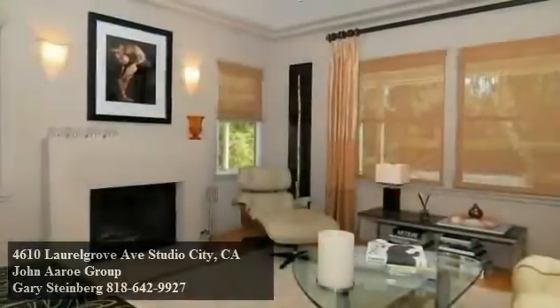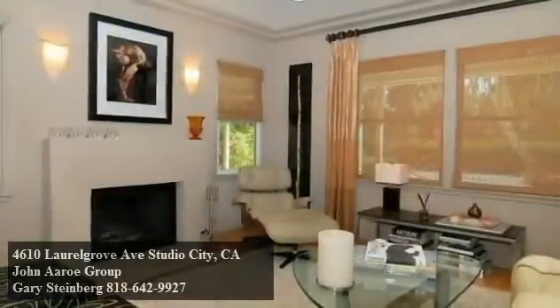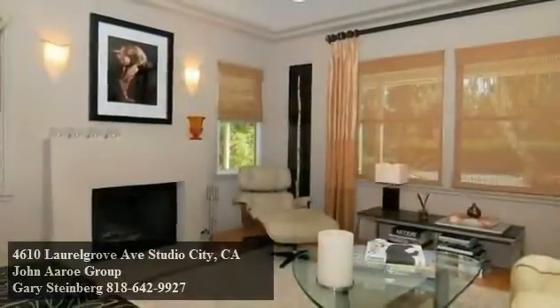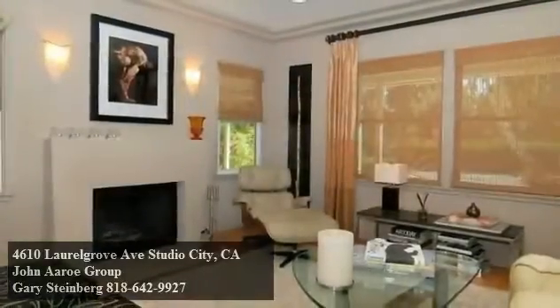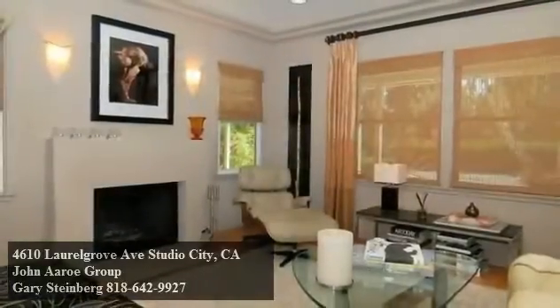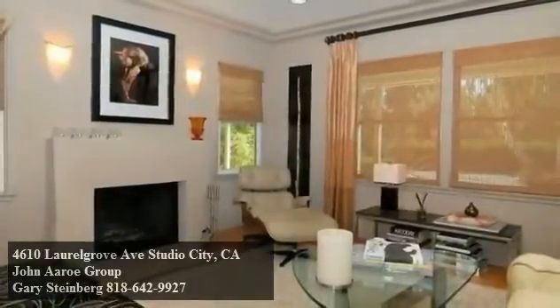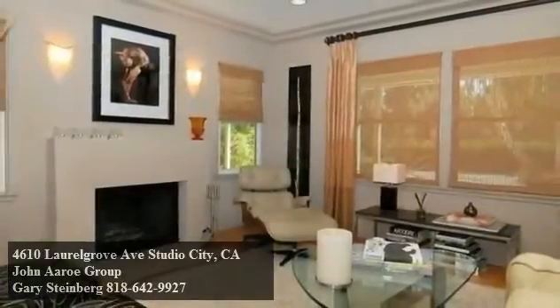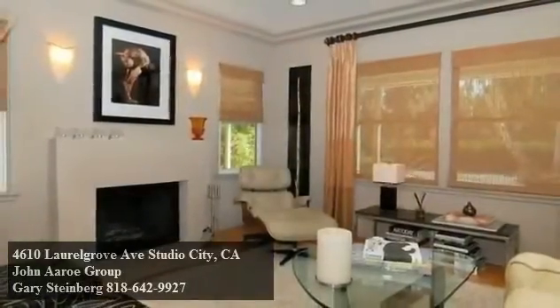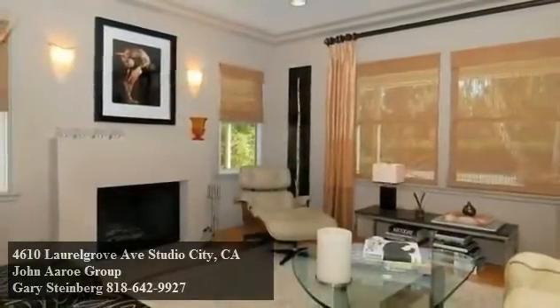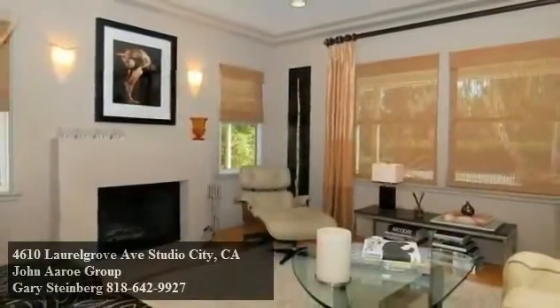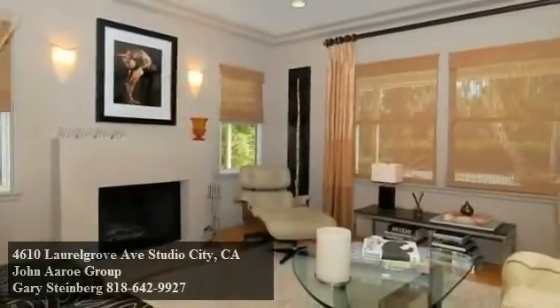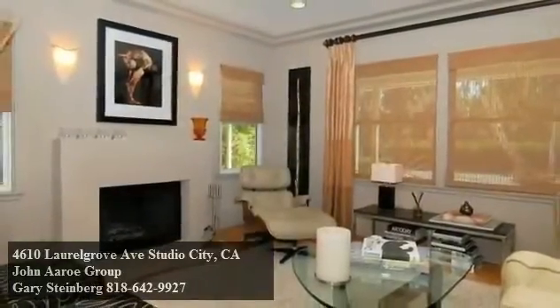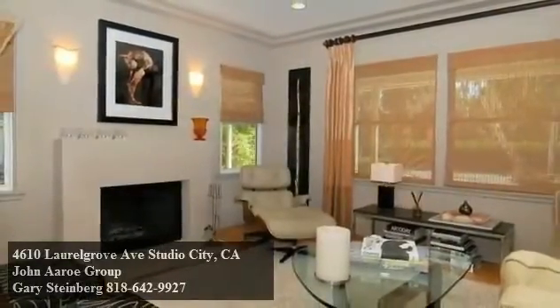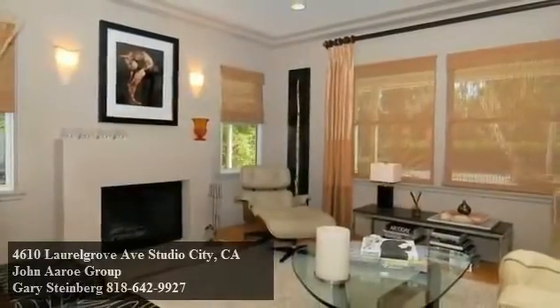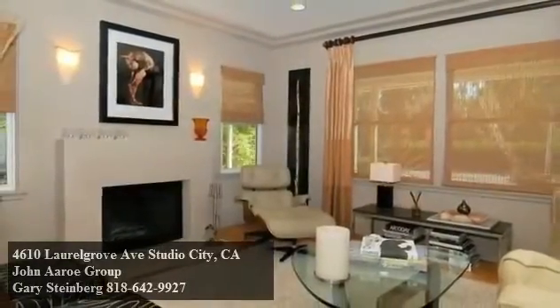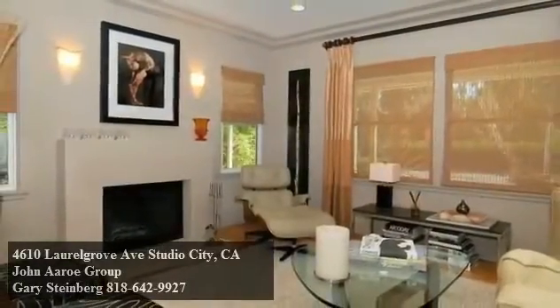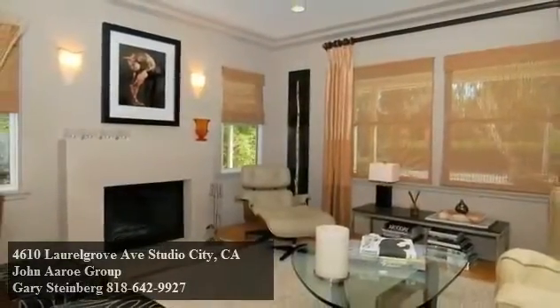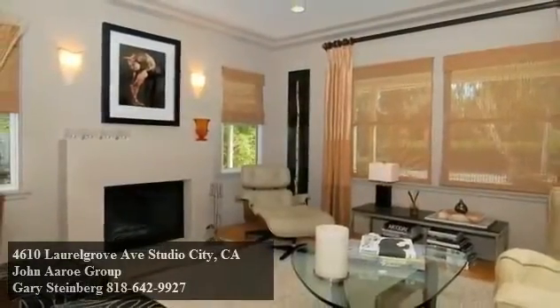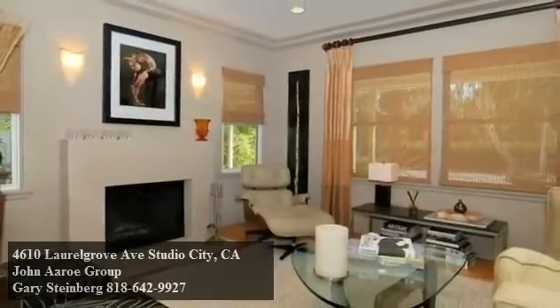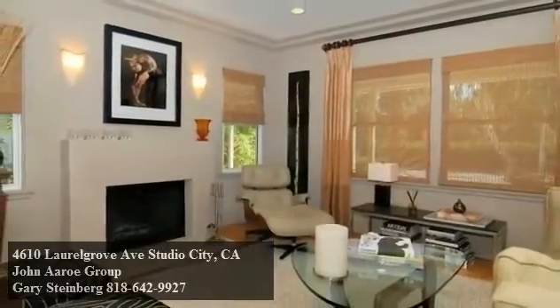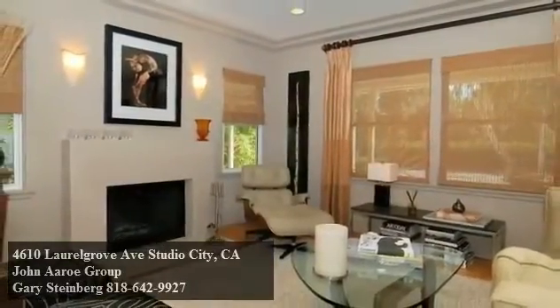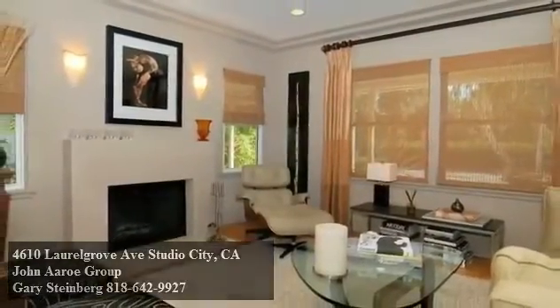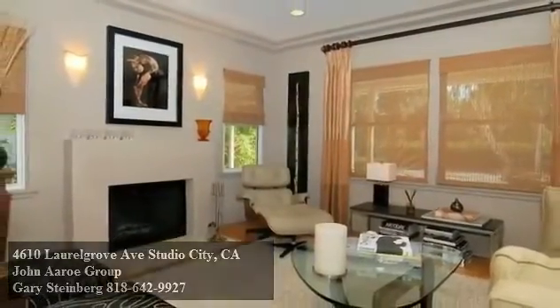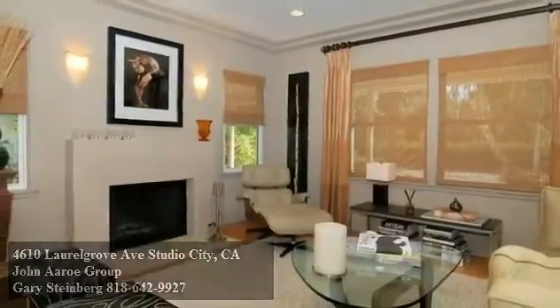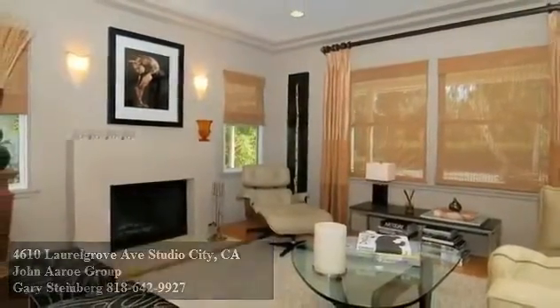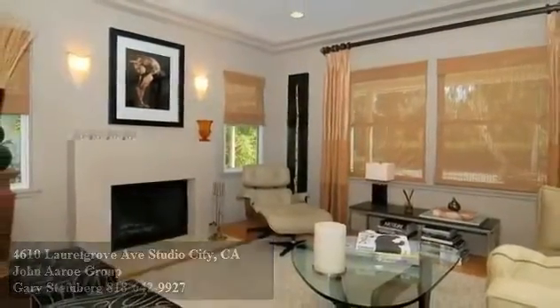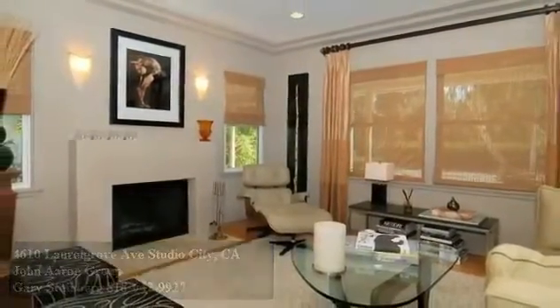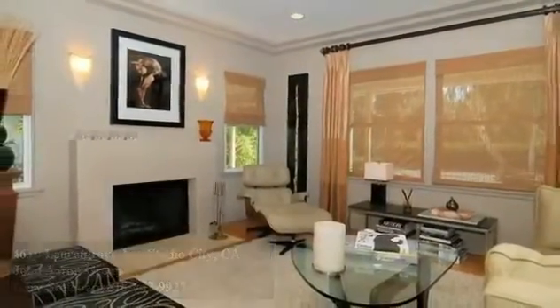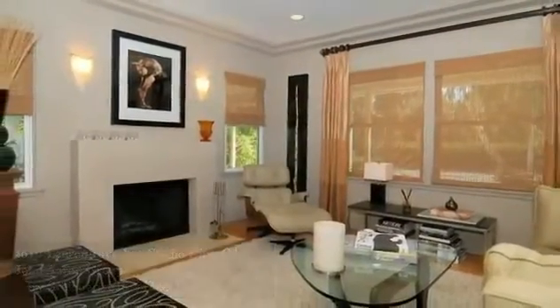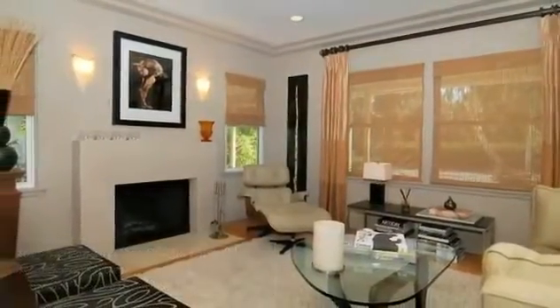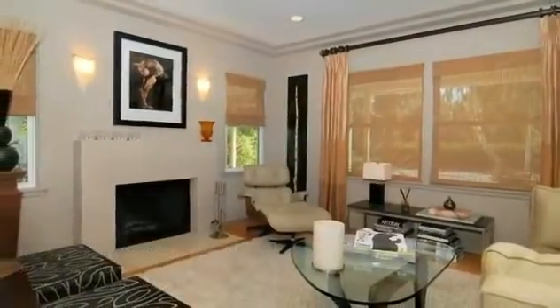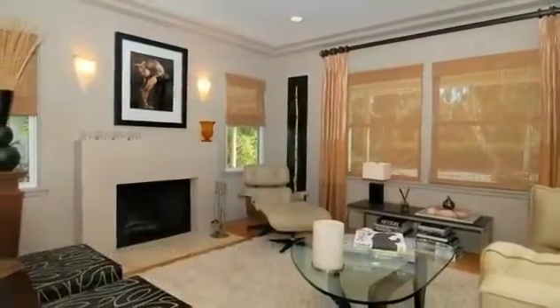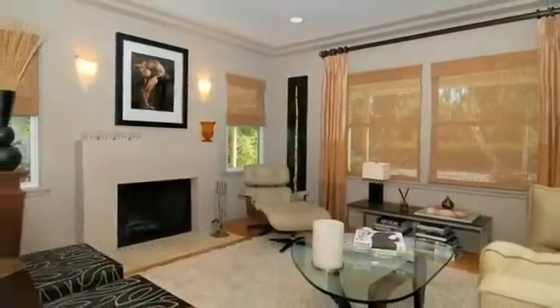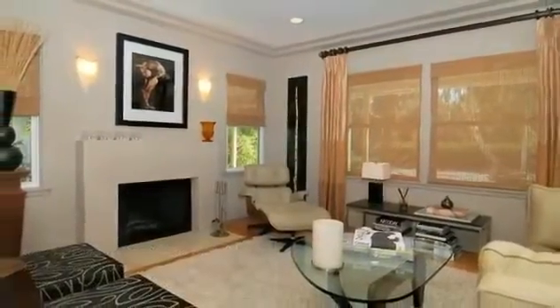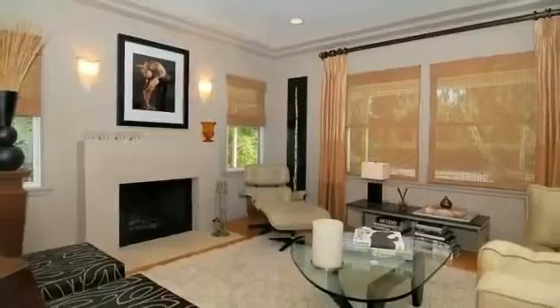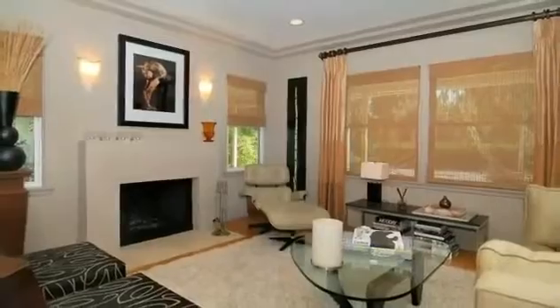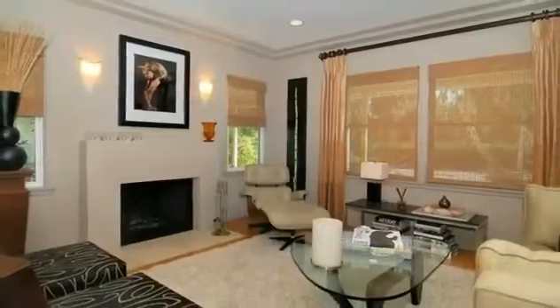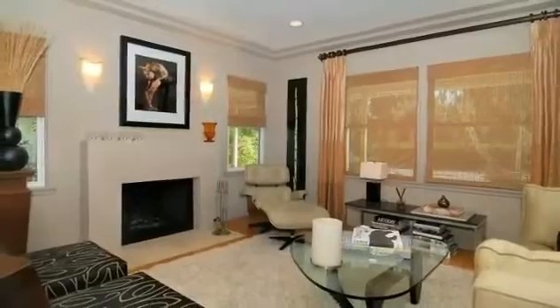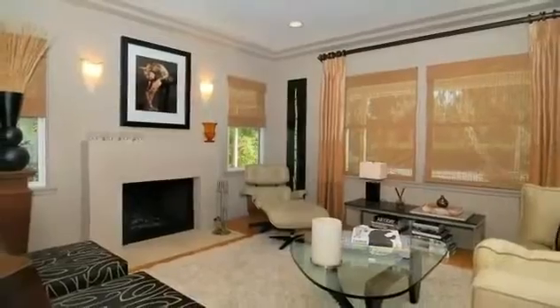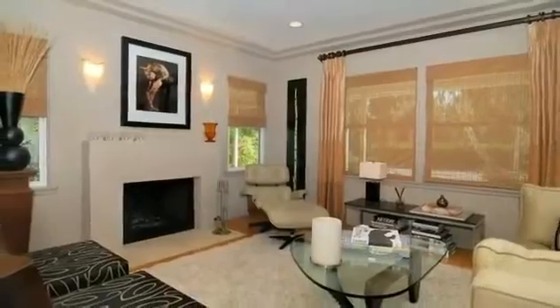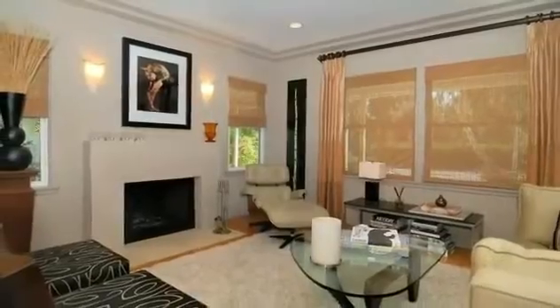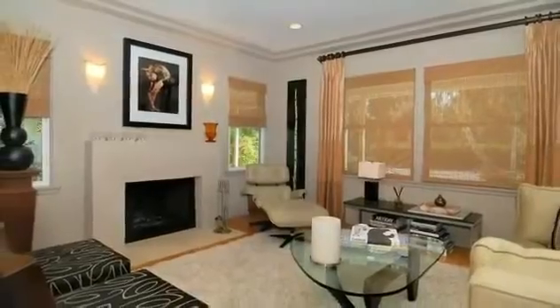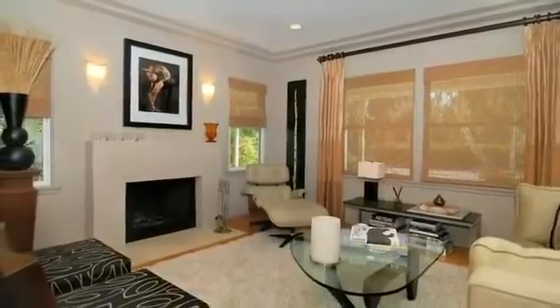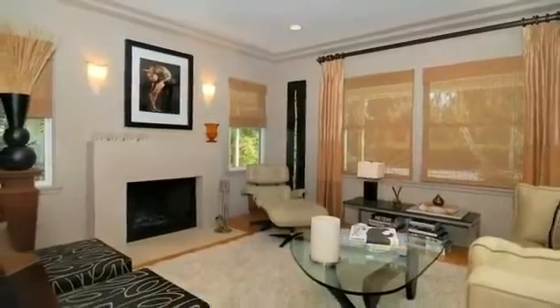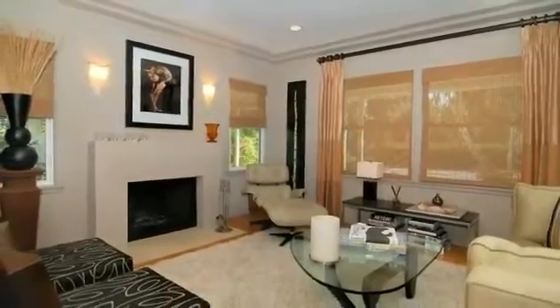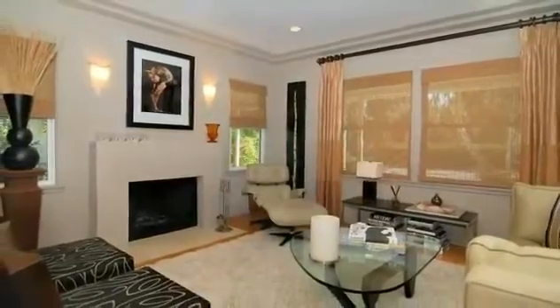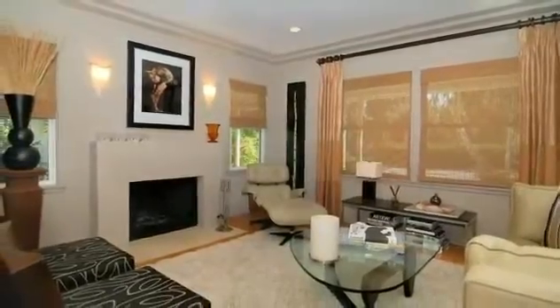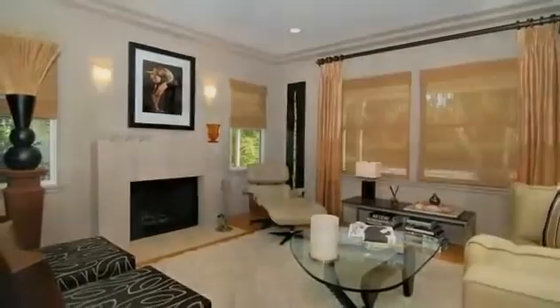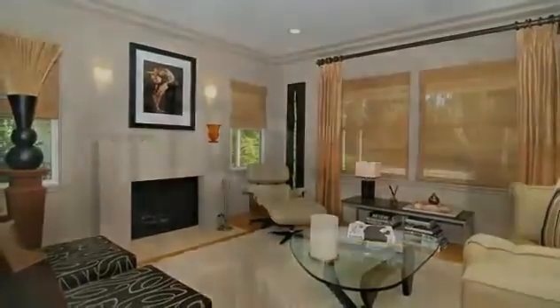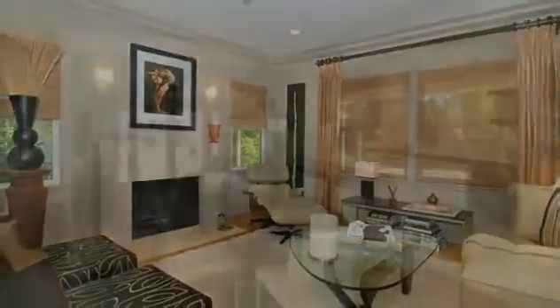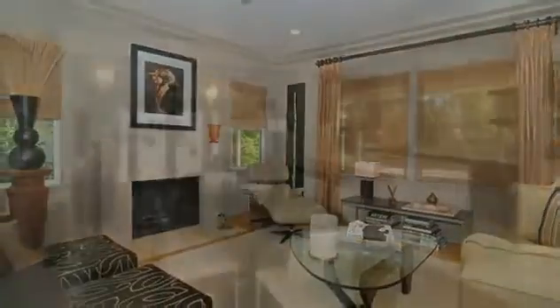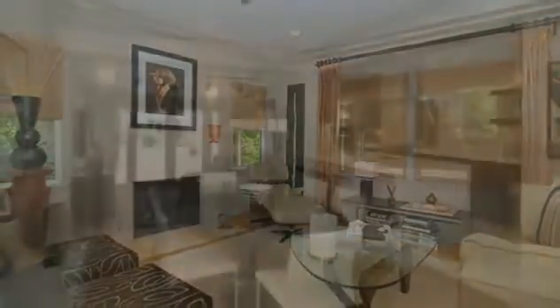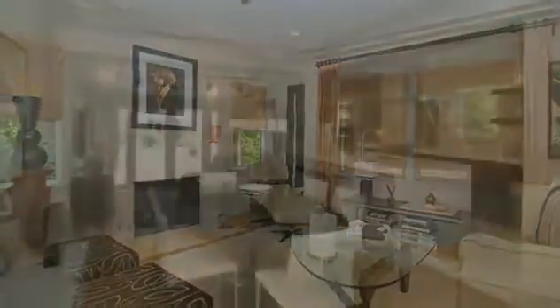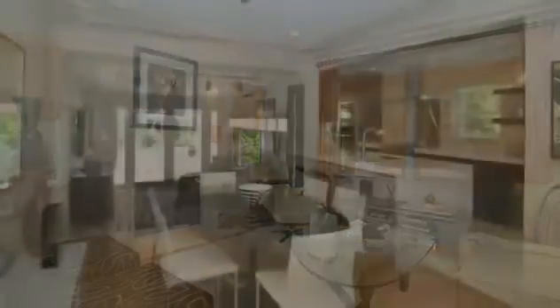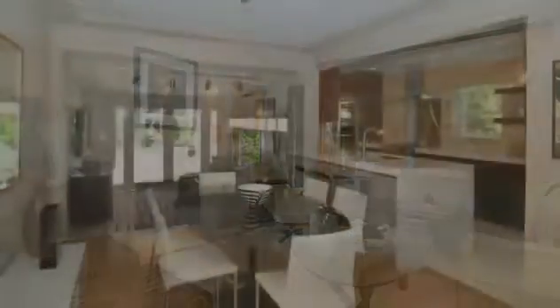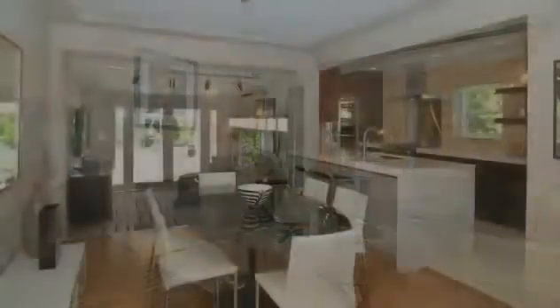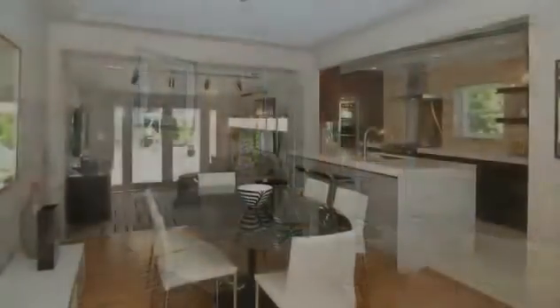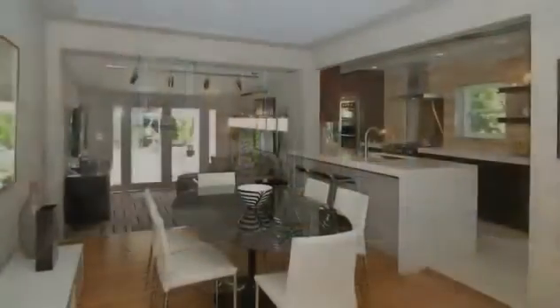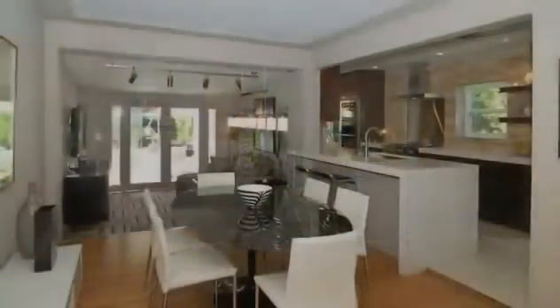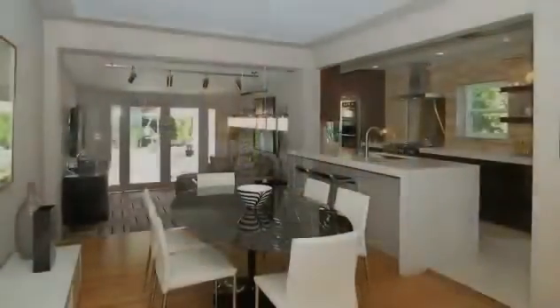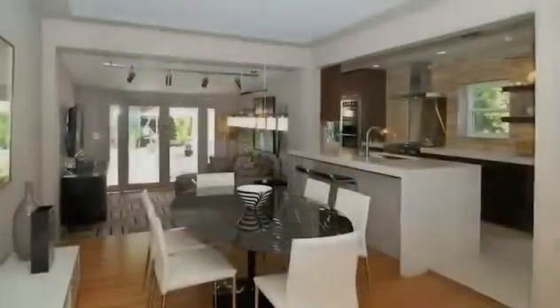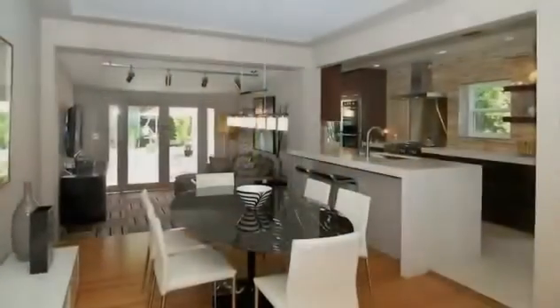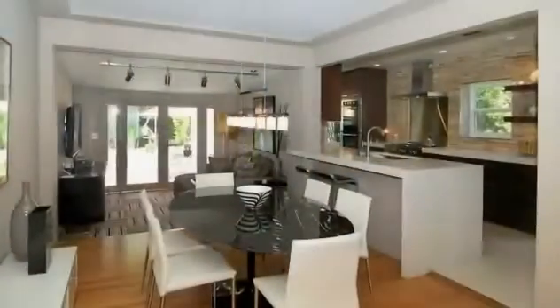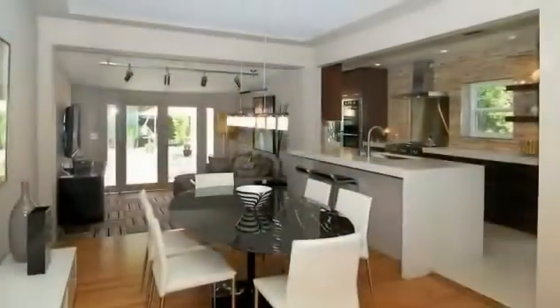The living room has custom window treatments and is full of natural light. Light of a more ambient nature is provided by the gas and wood-burning fireplace.